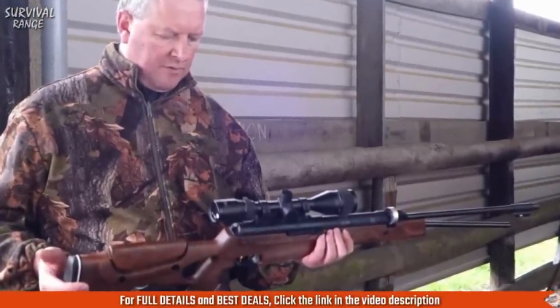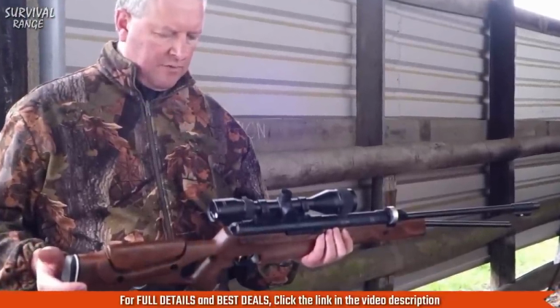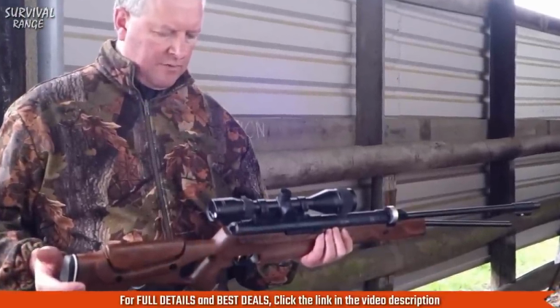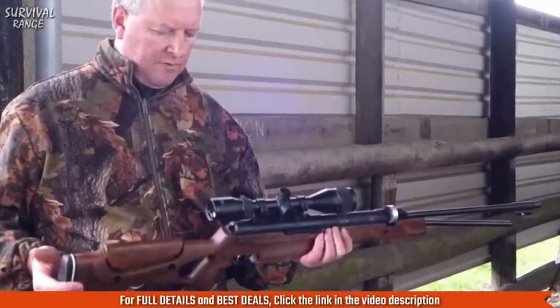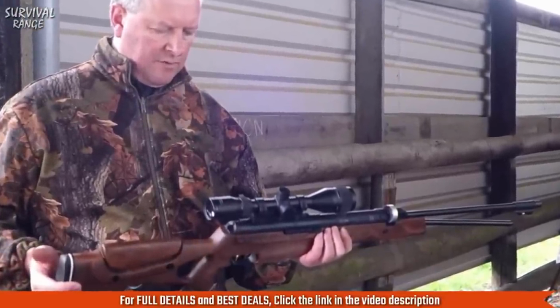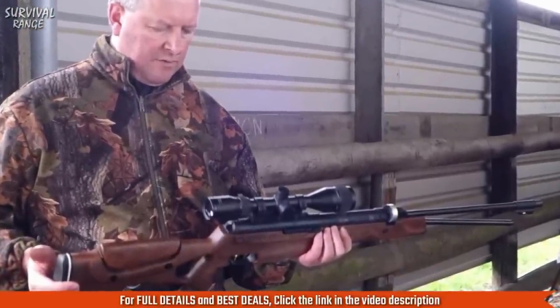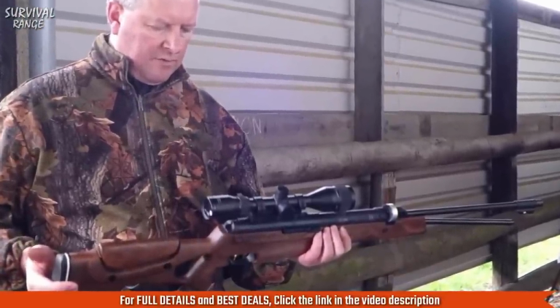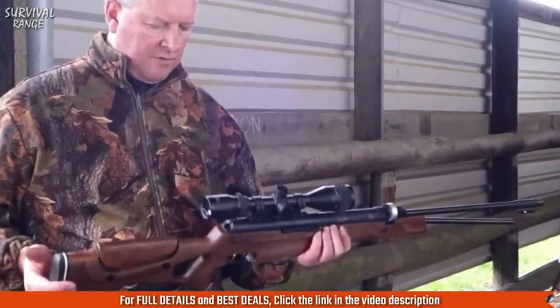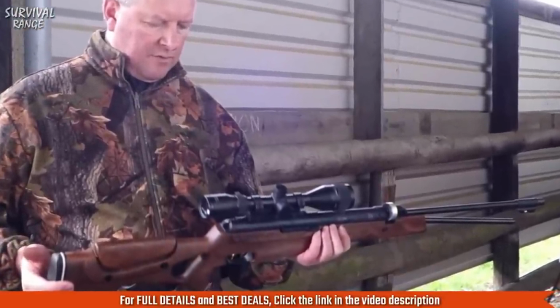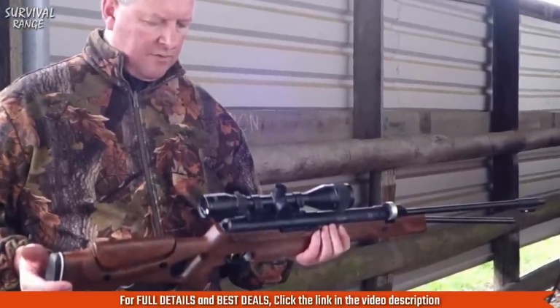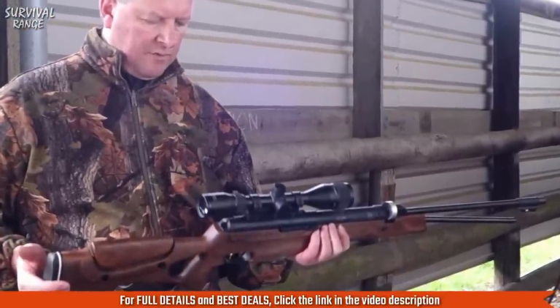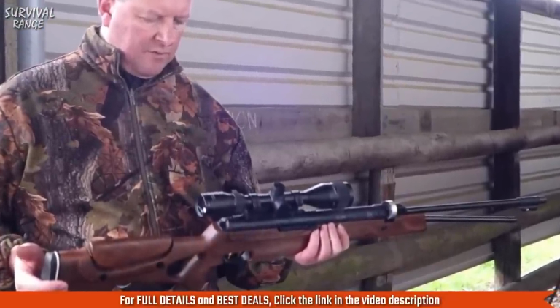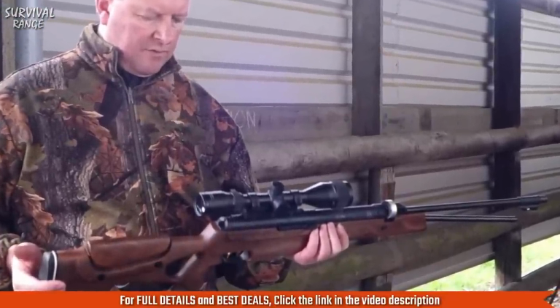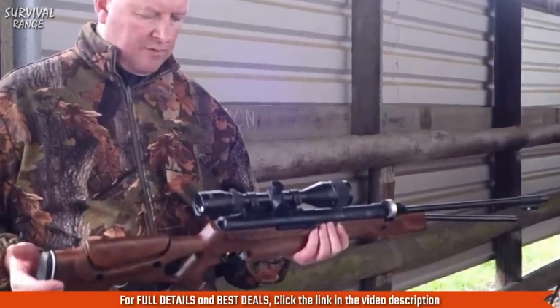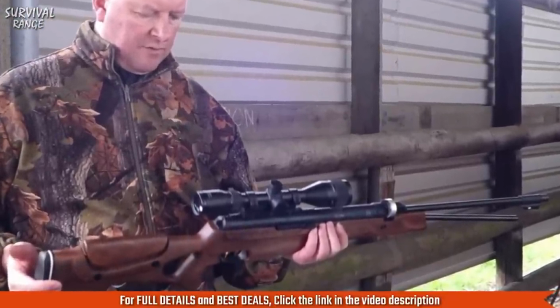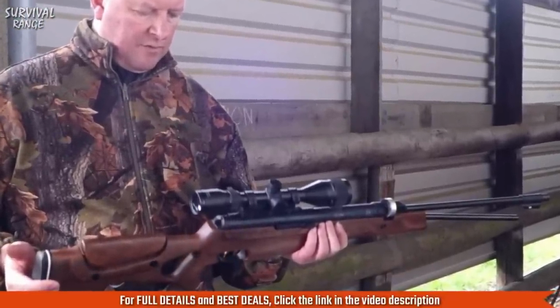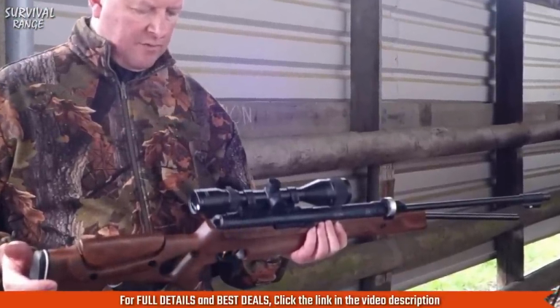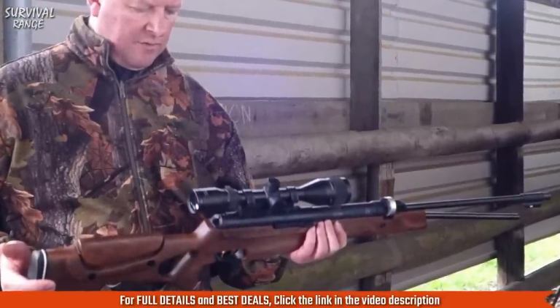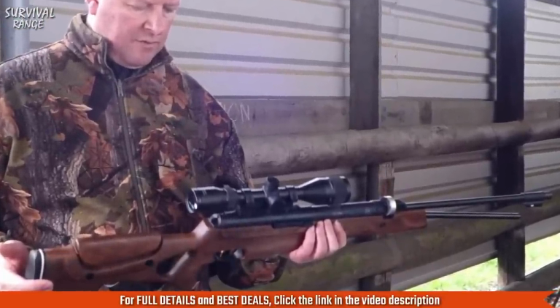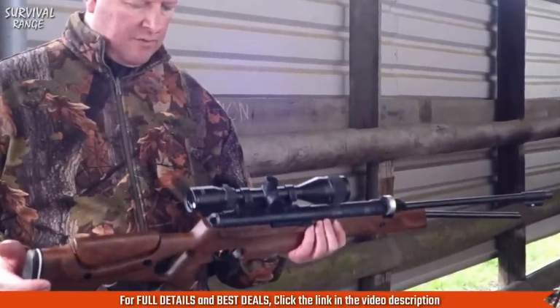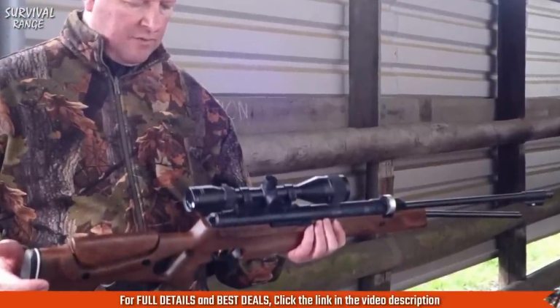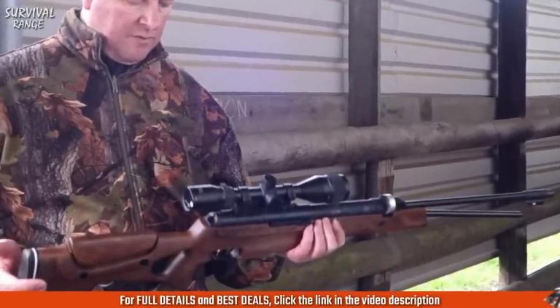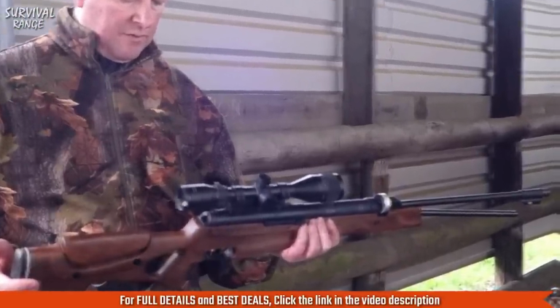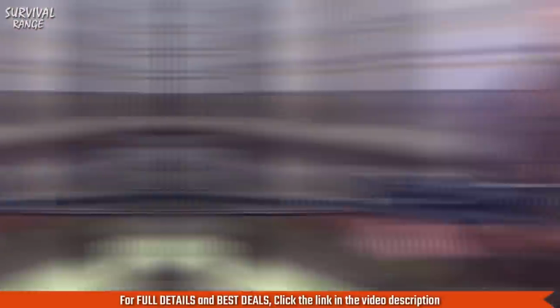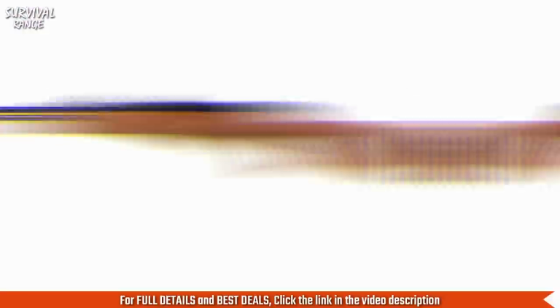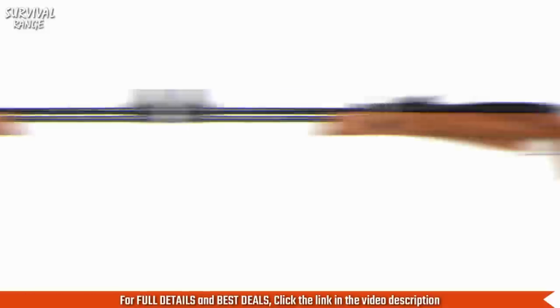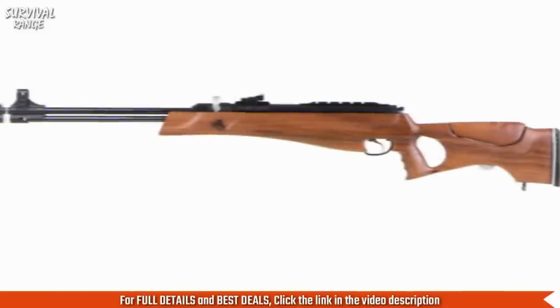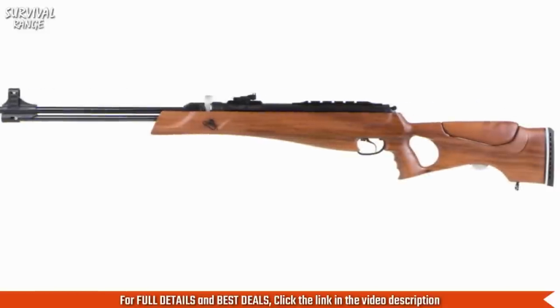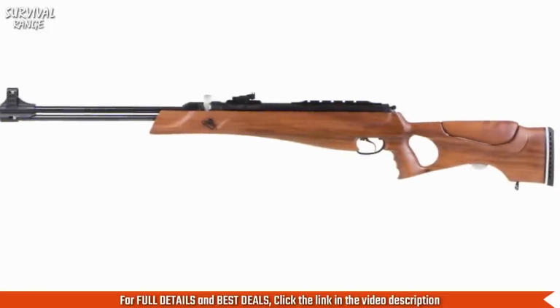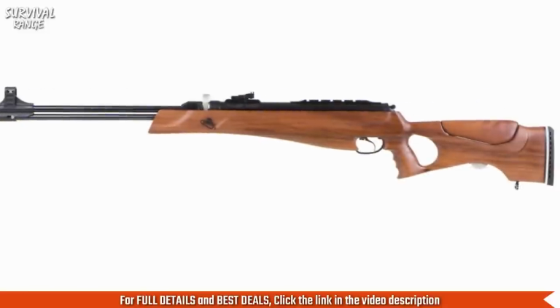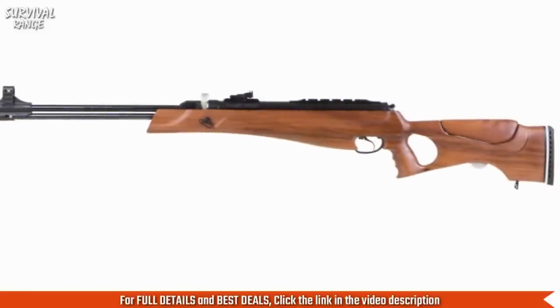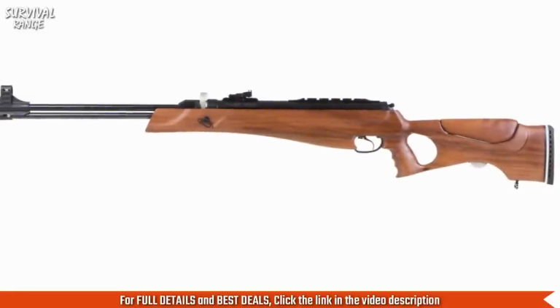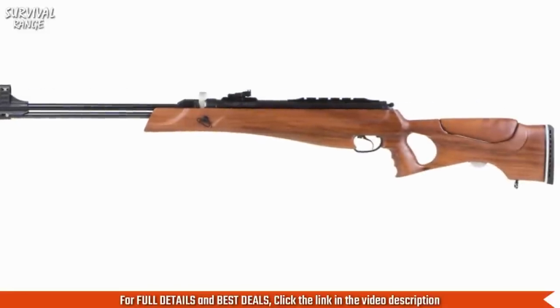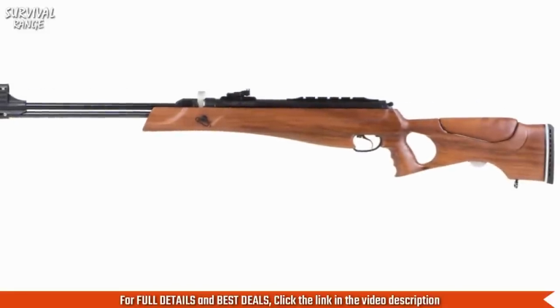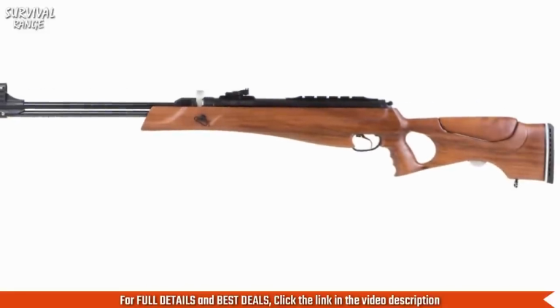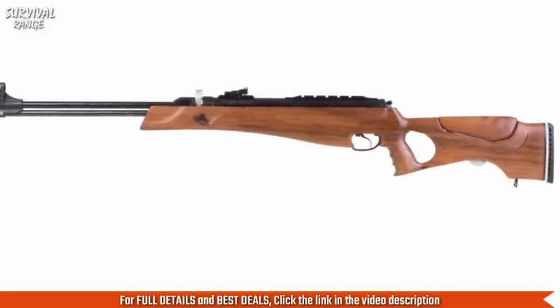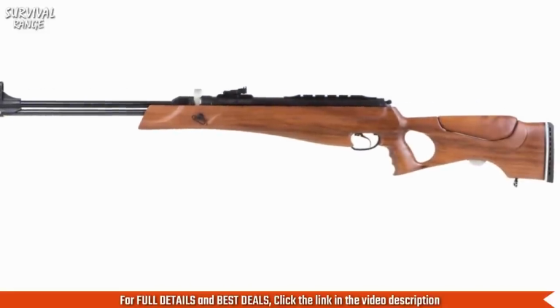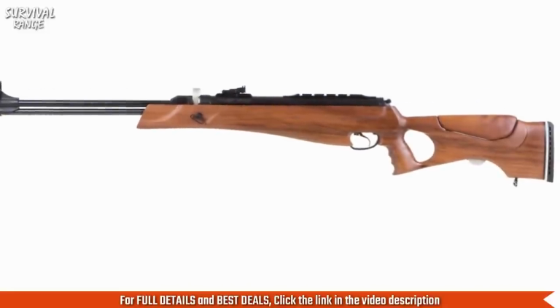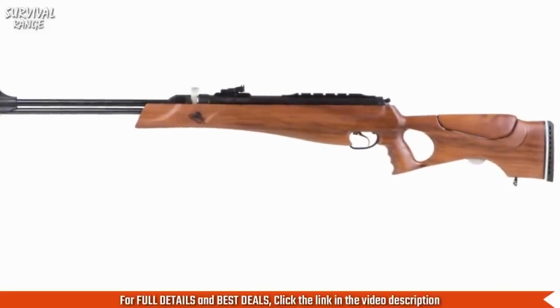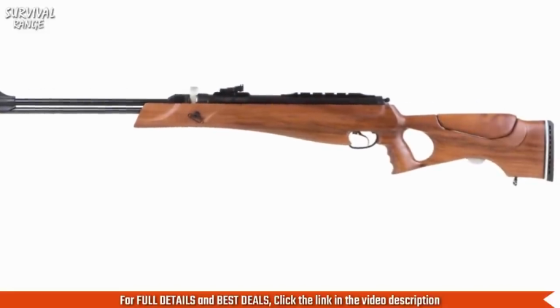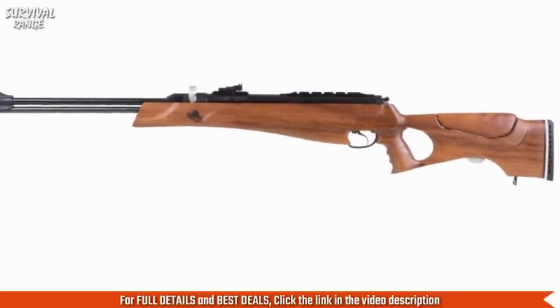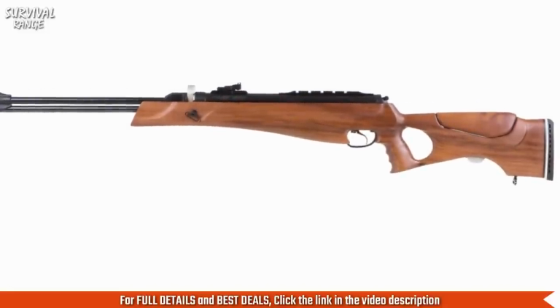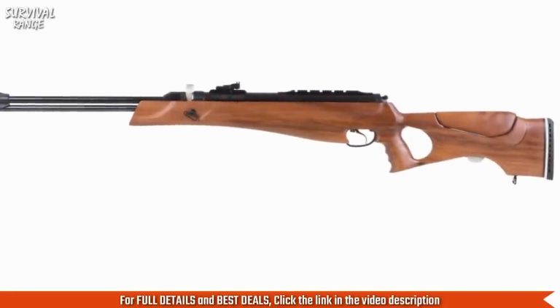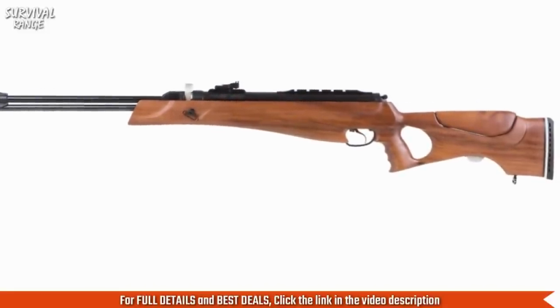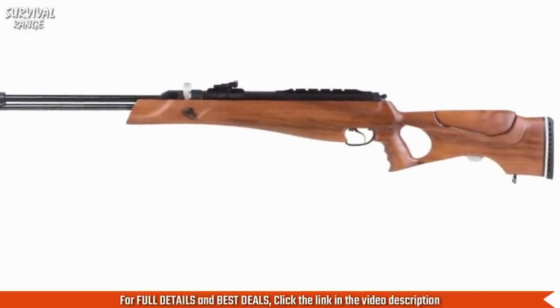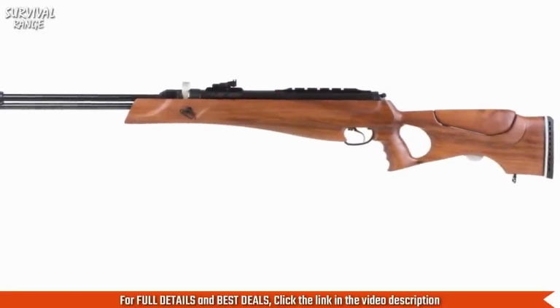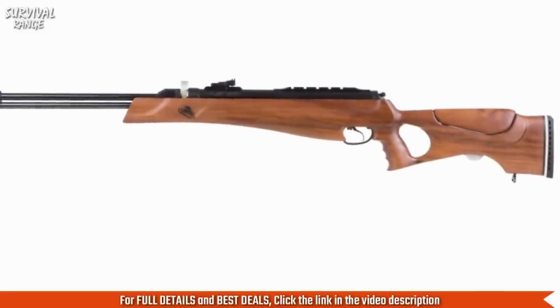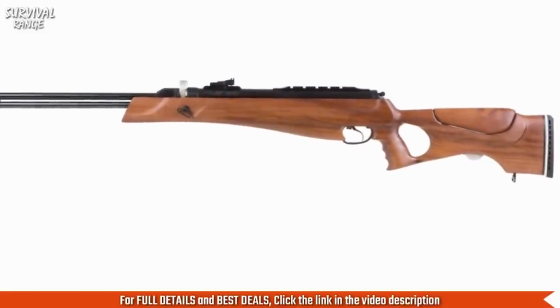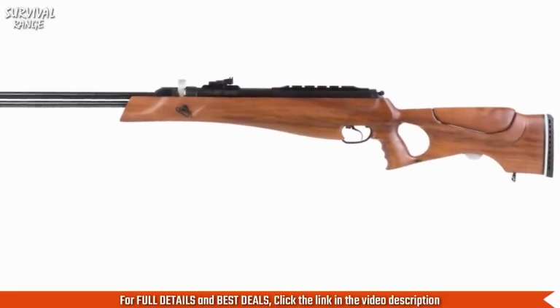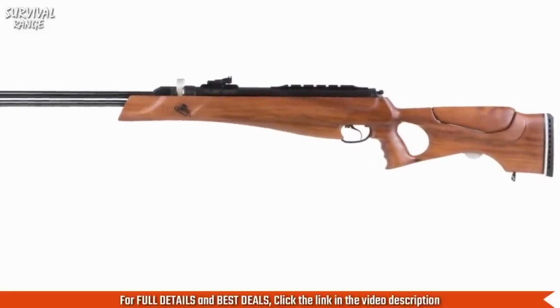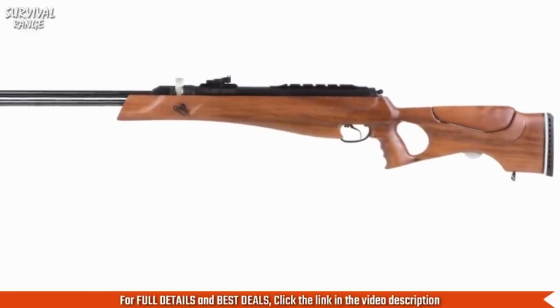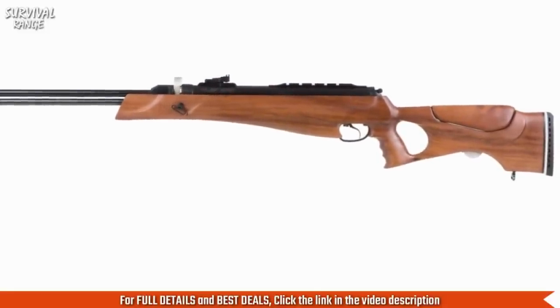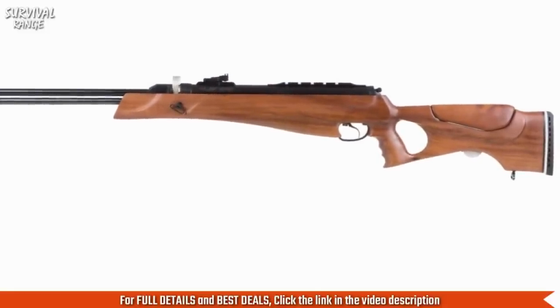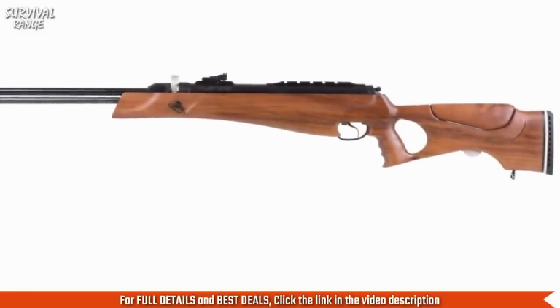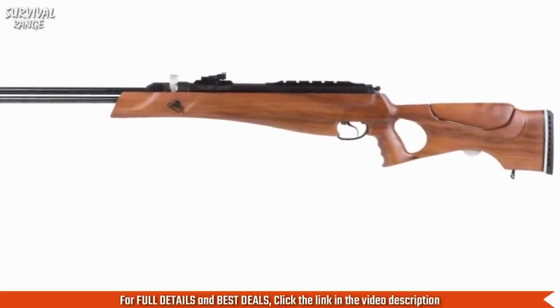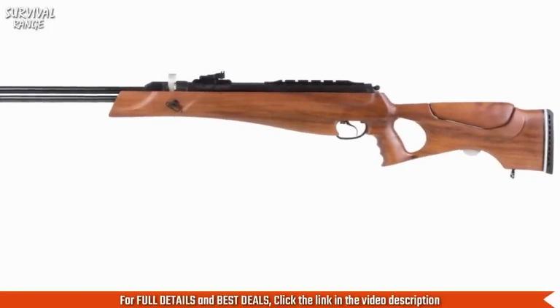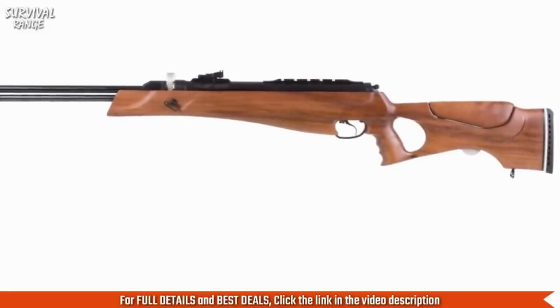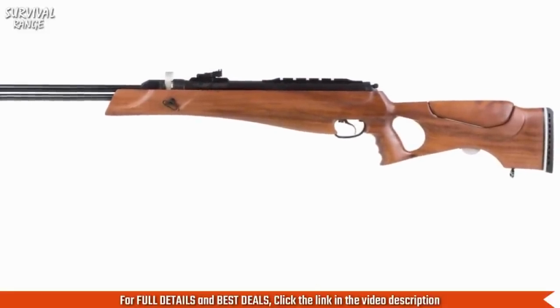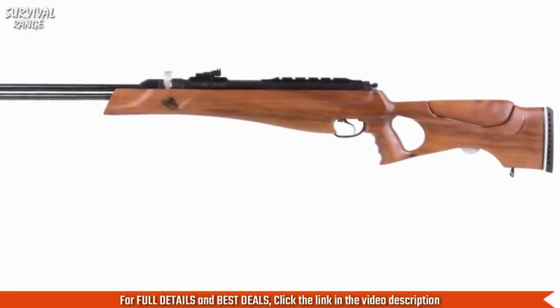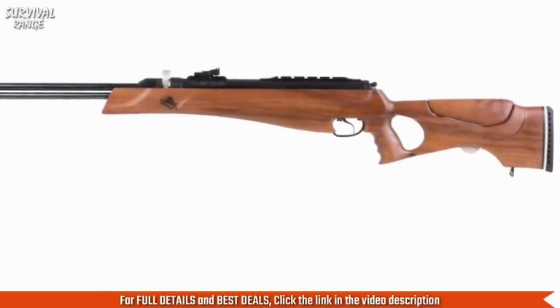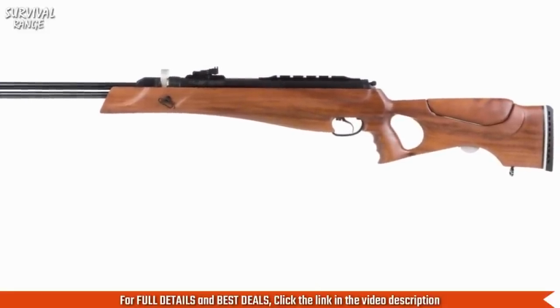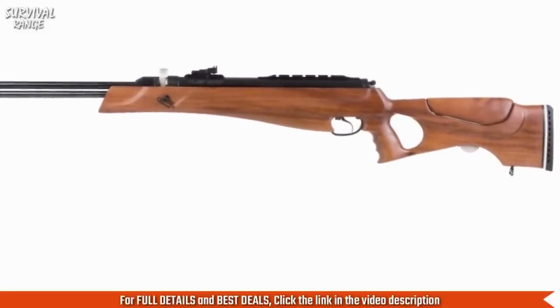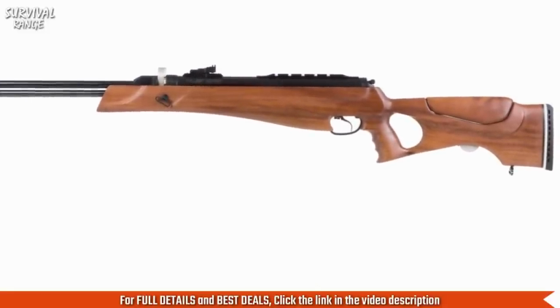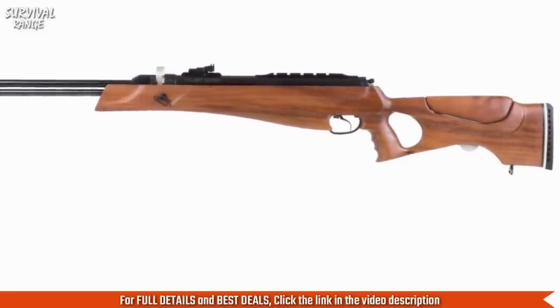If you're looking for a gas piston that delivers power, features, and repeating shots, make the Proxima the next star of your backyard range.